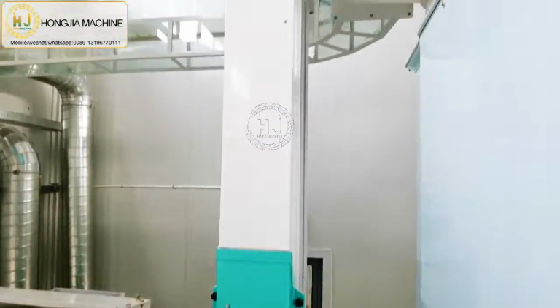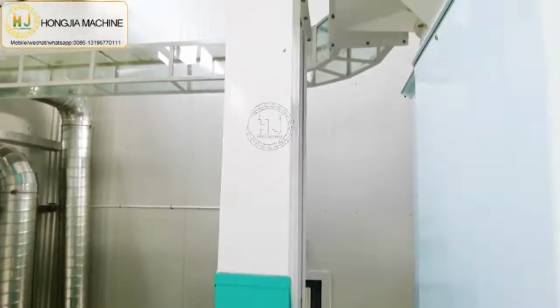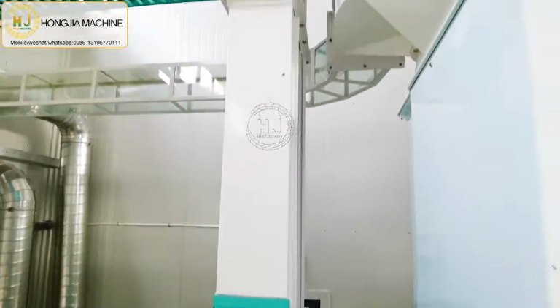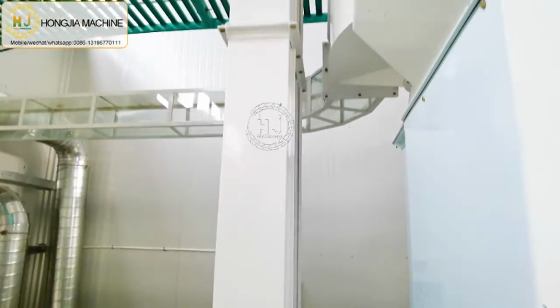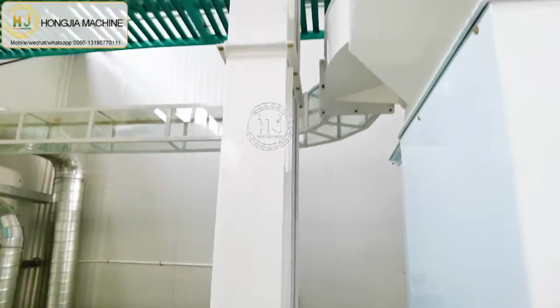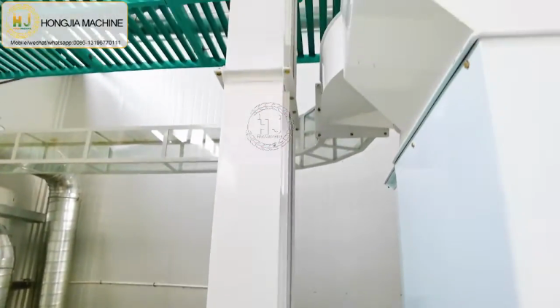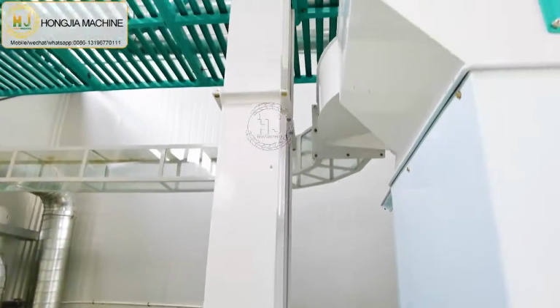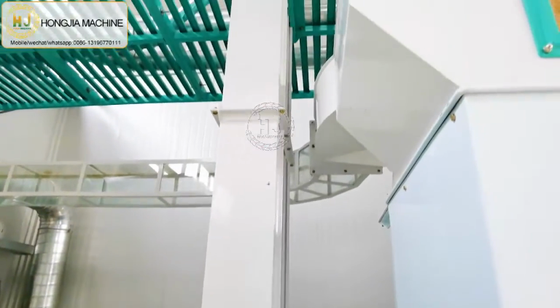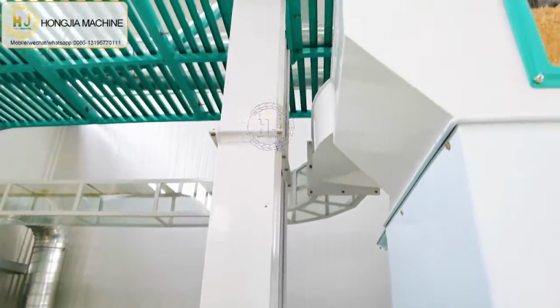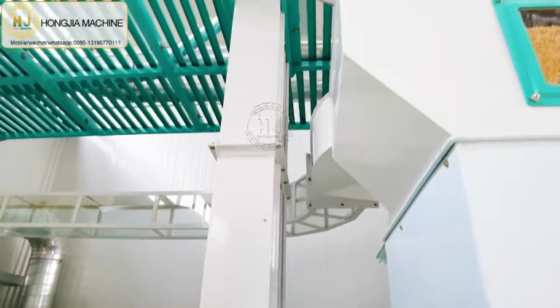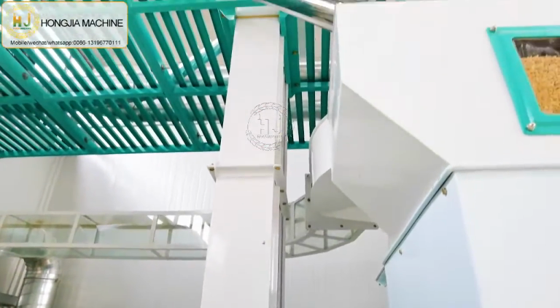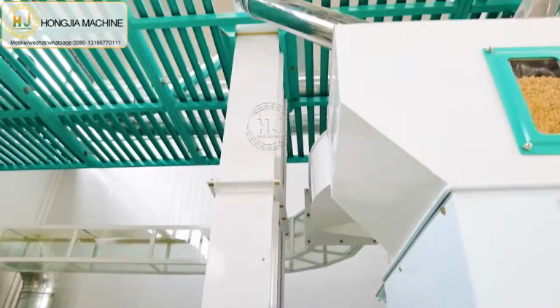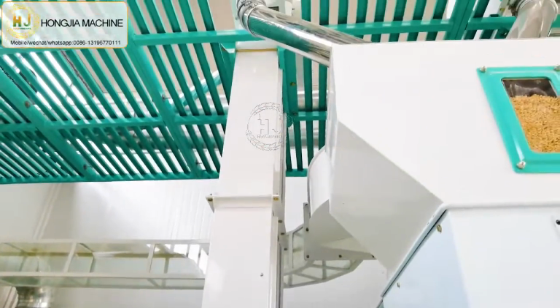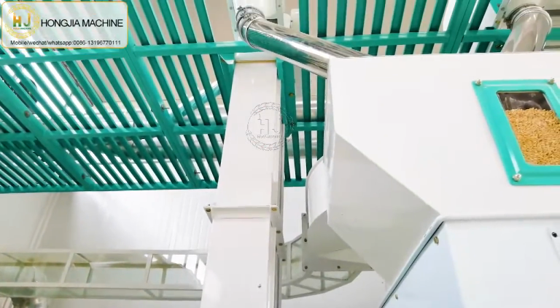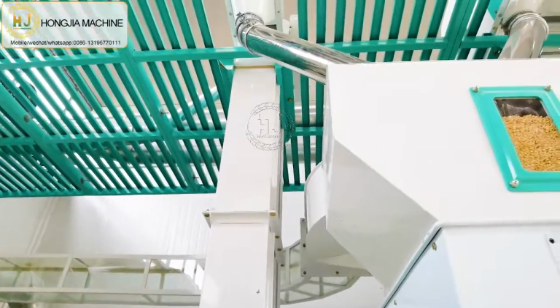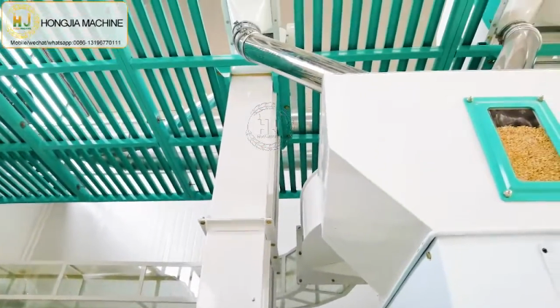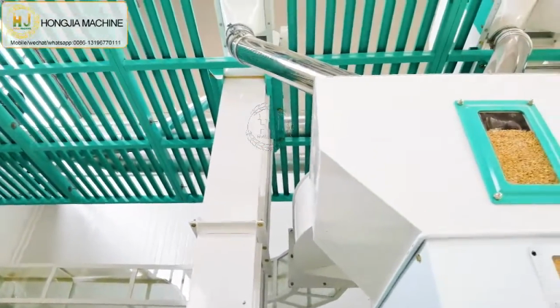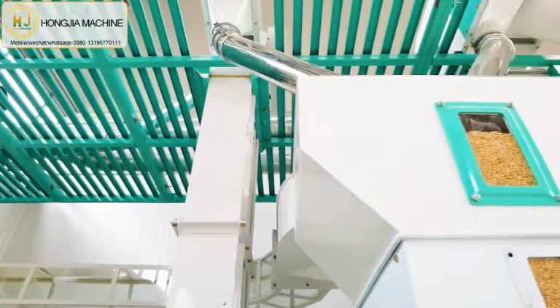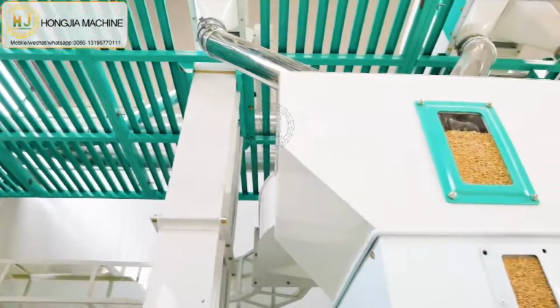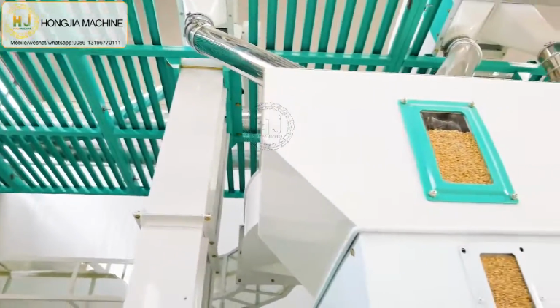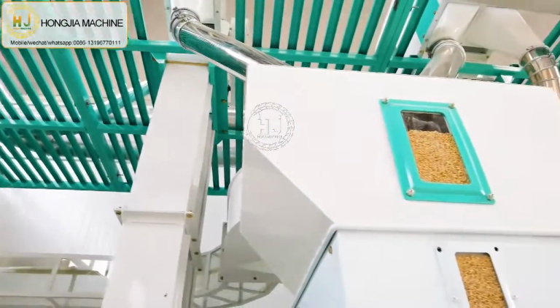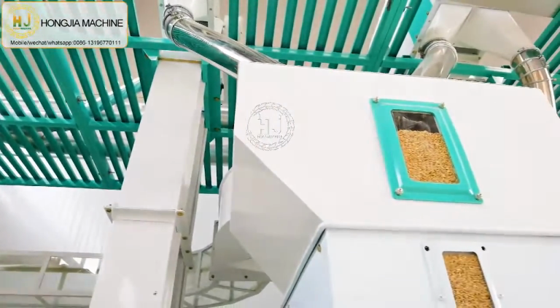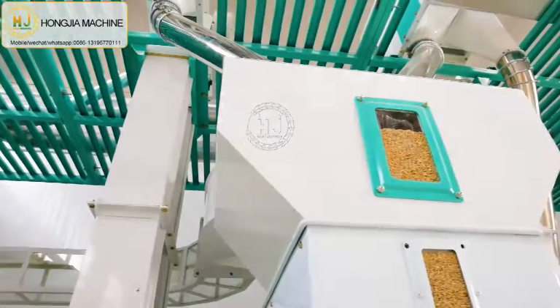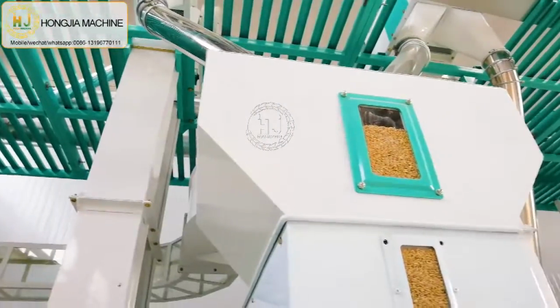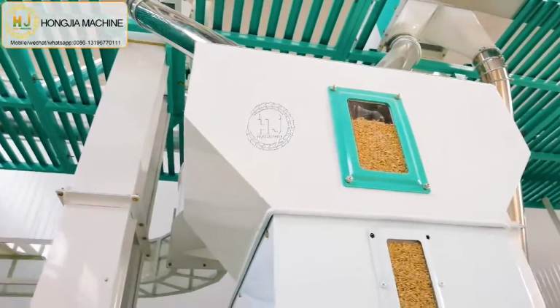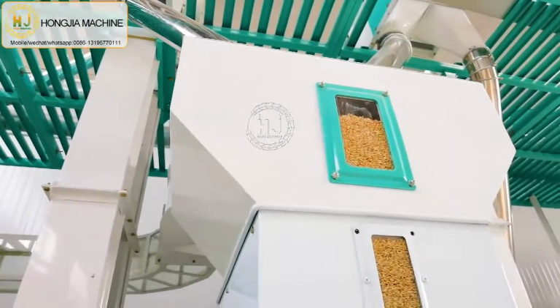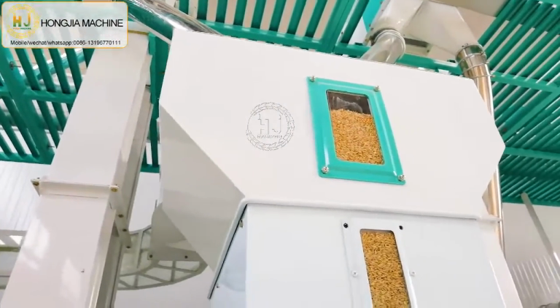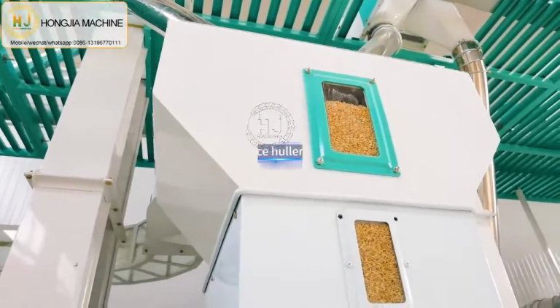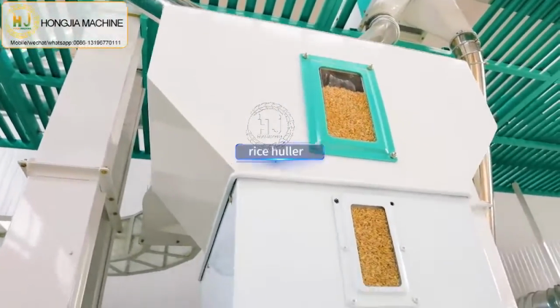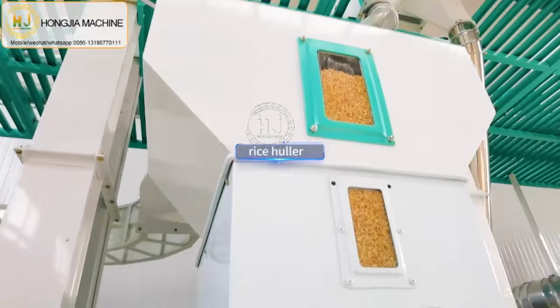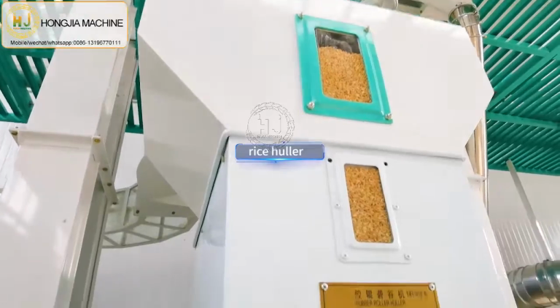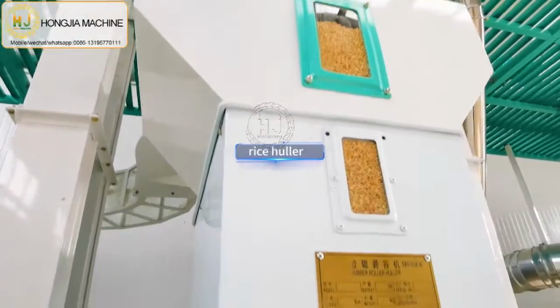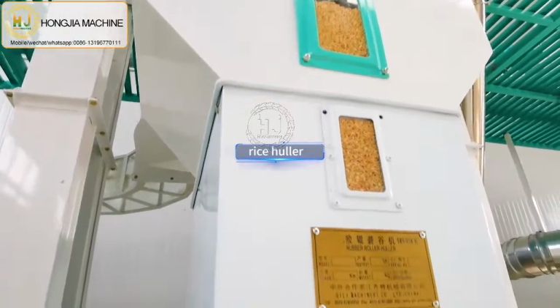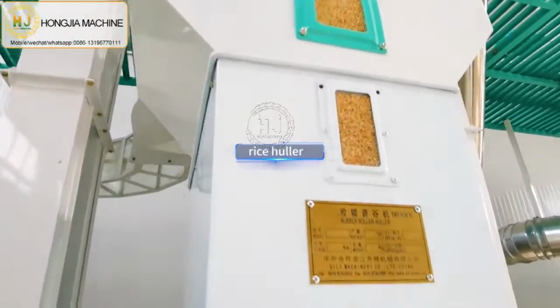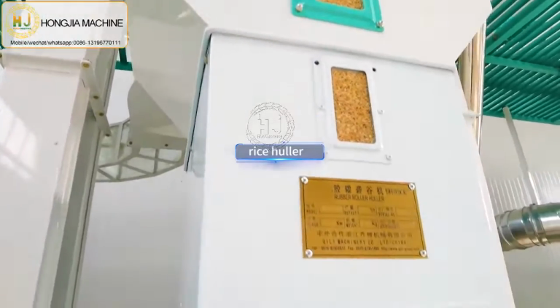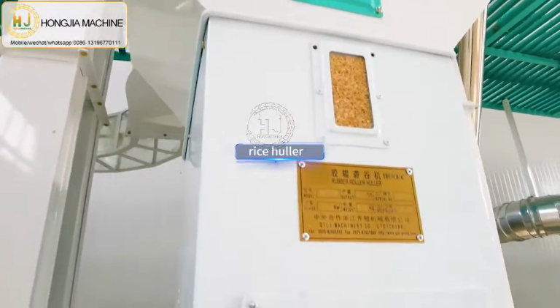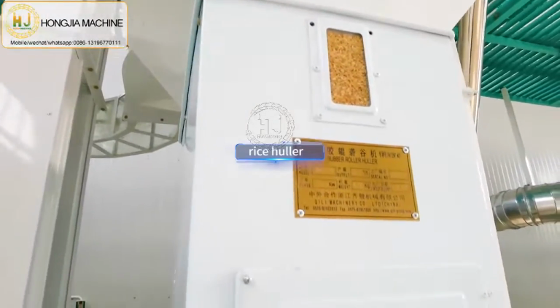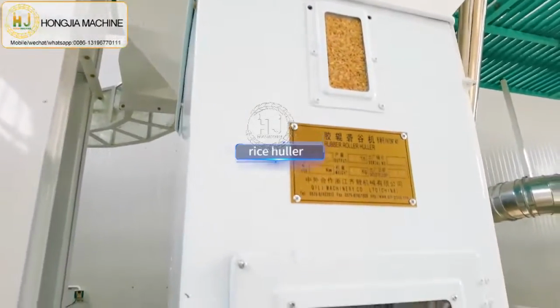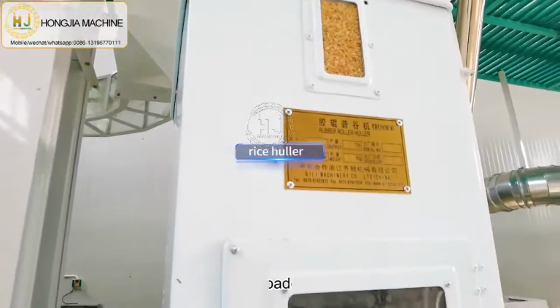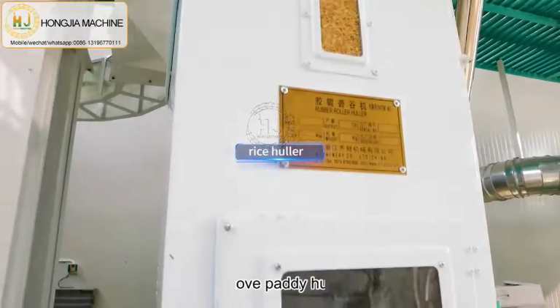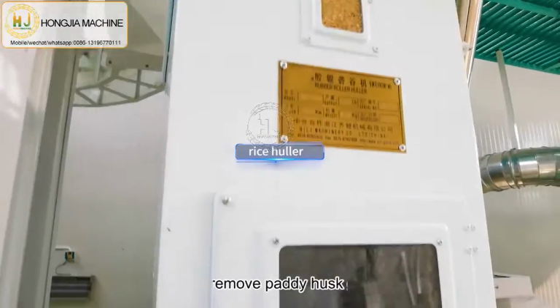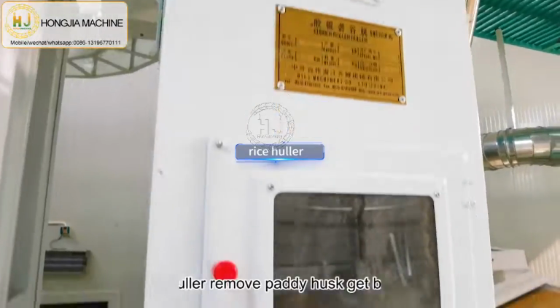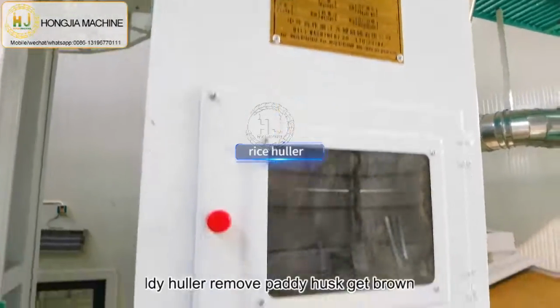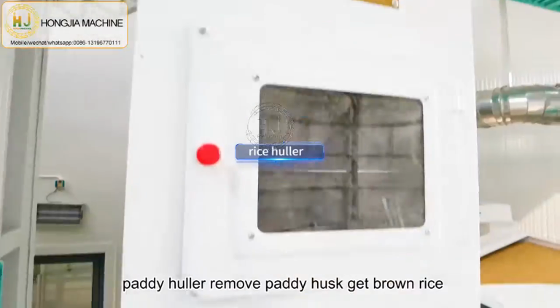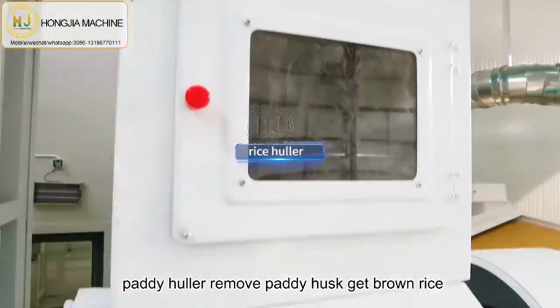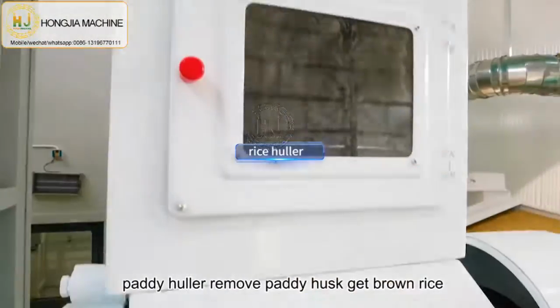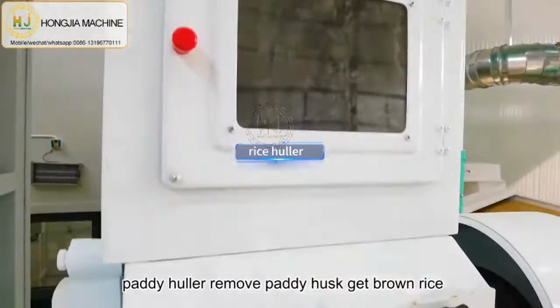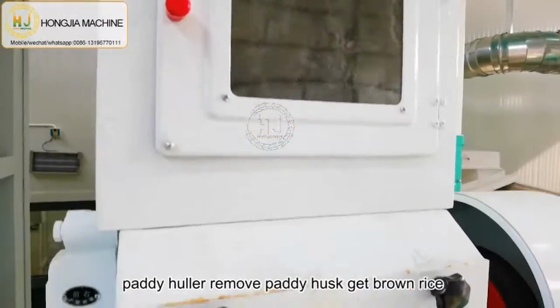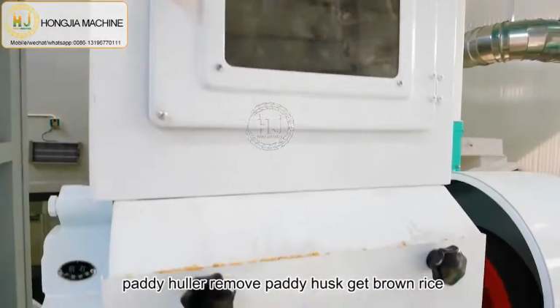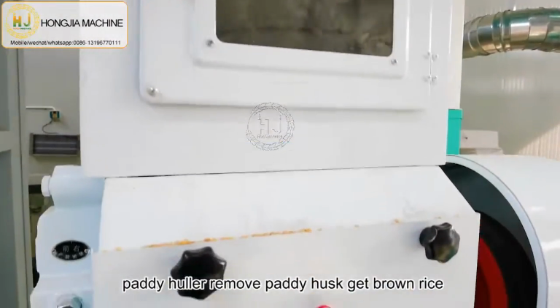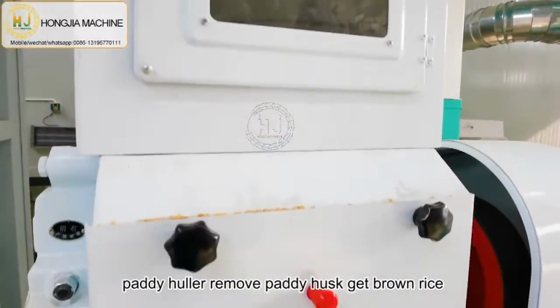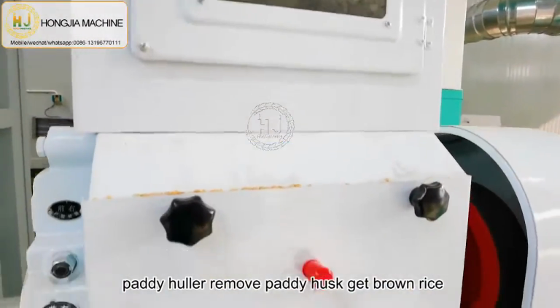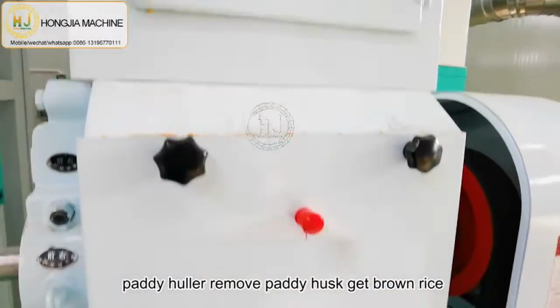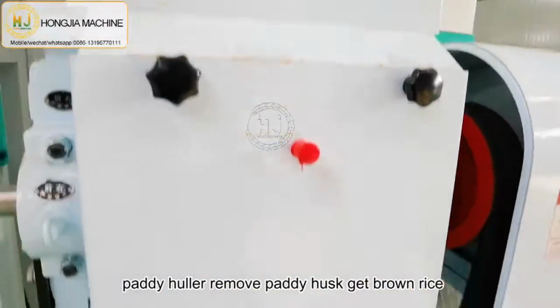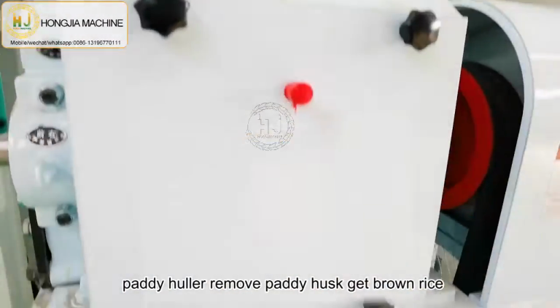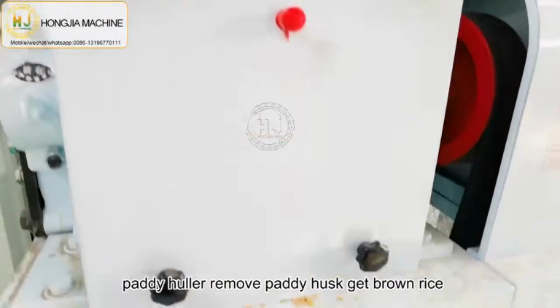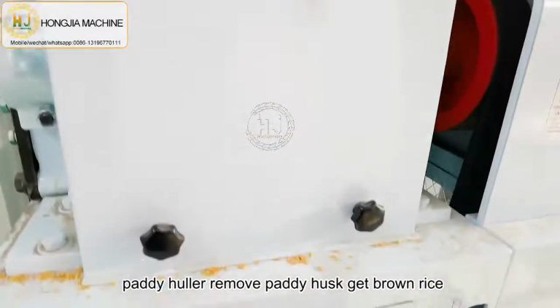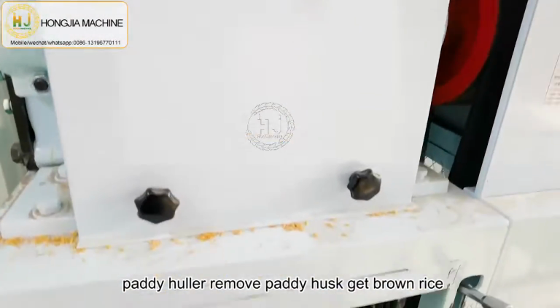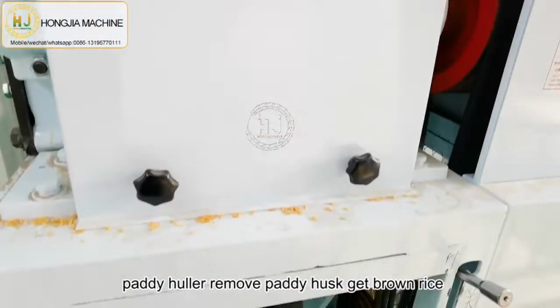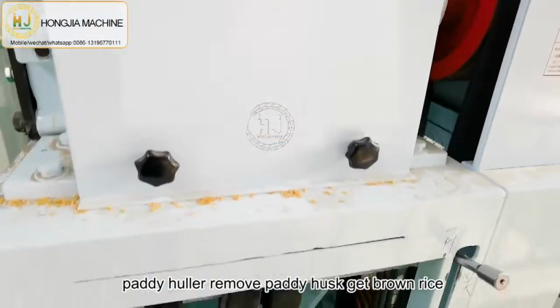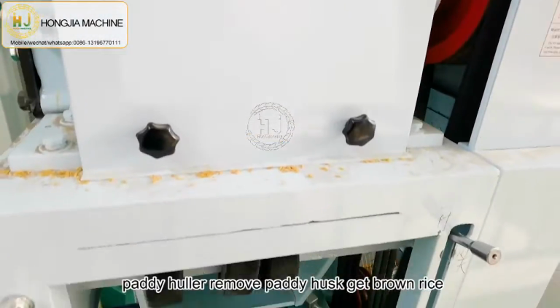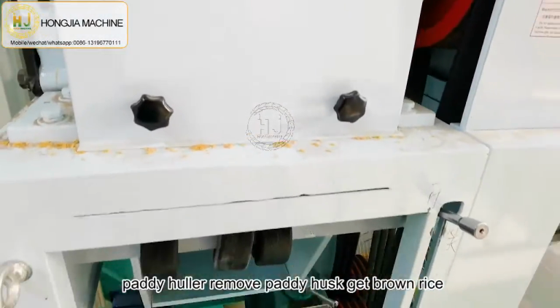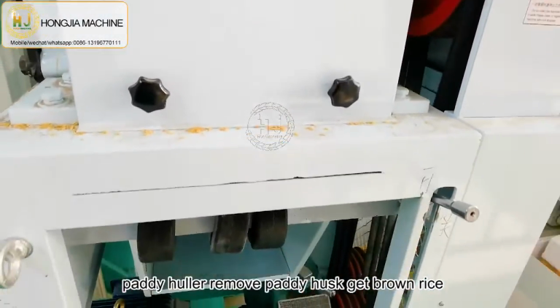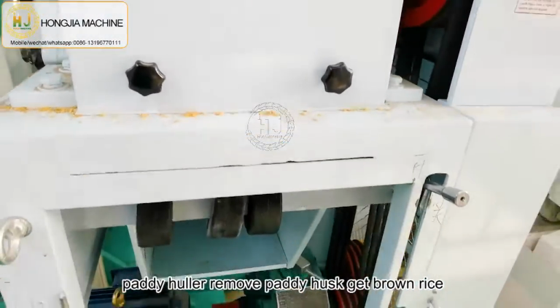Then the paddy goes to the paddy huller machine, which can remove the paddy husk to get brown rice.